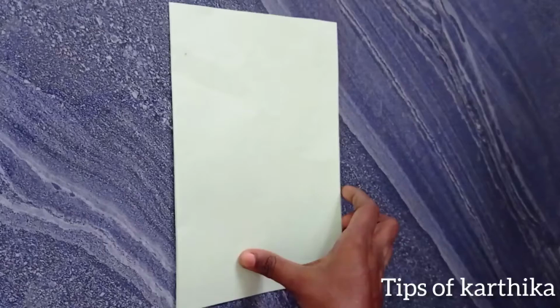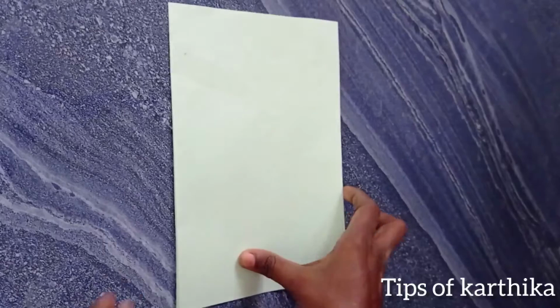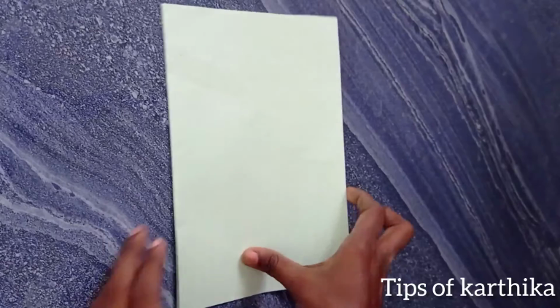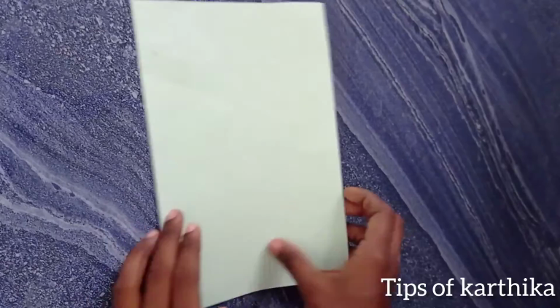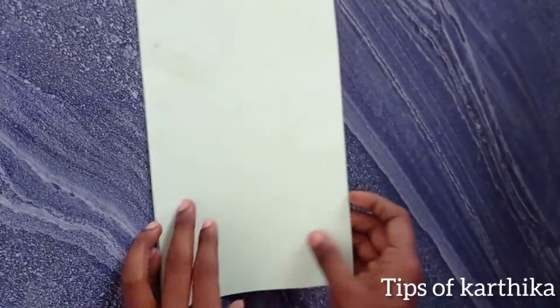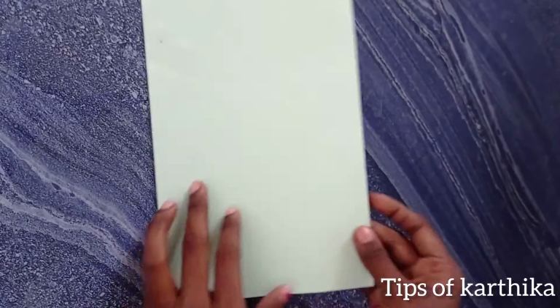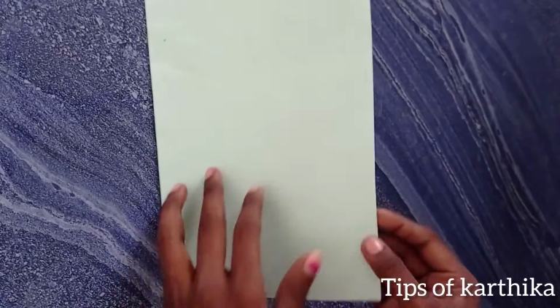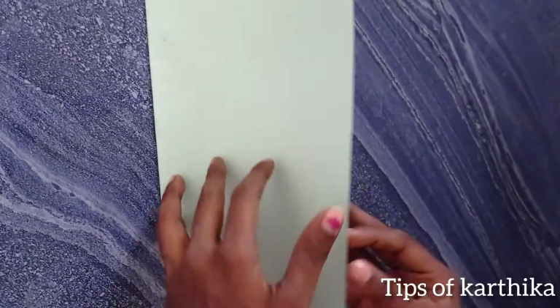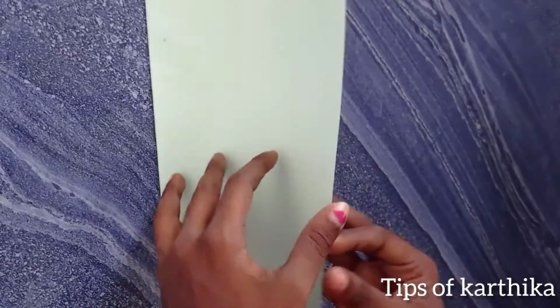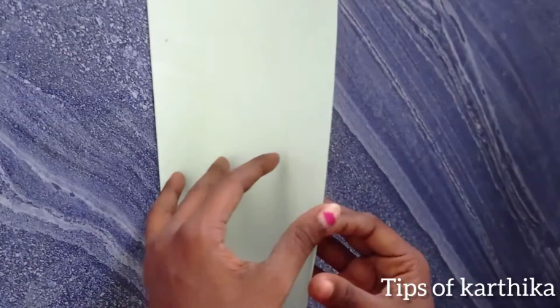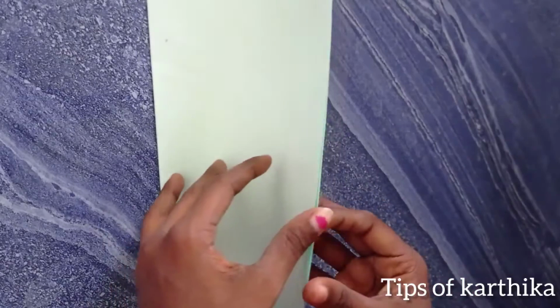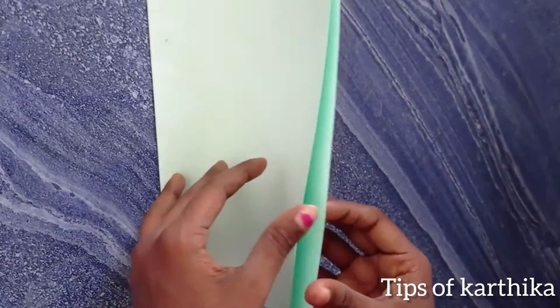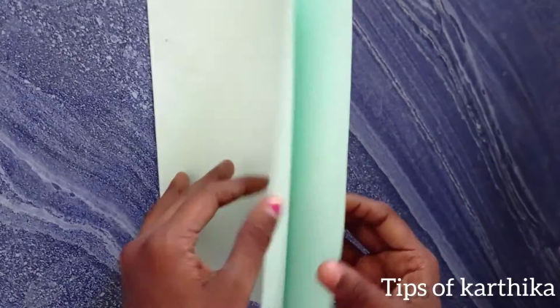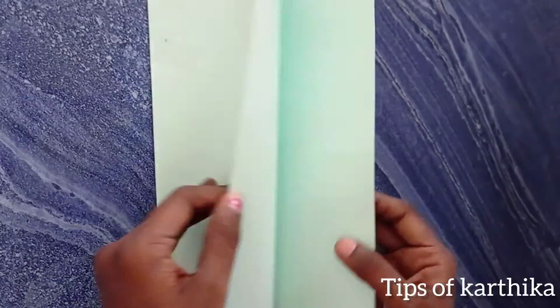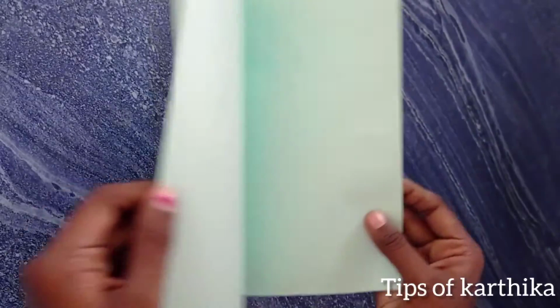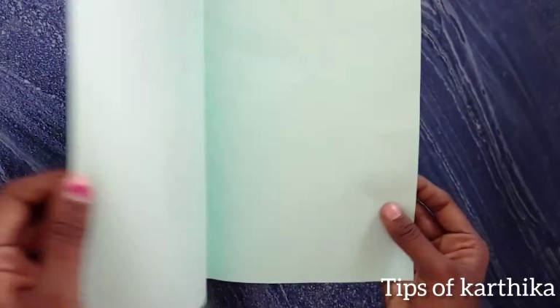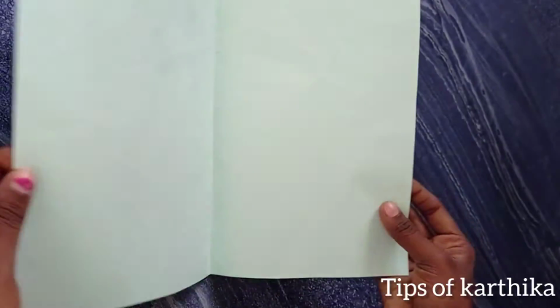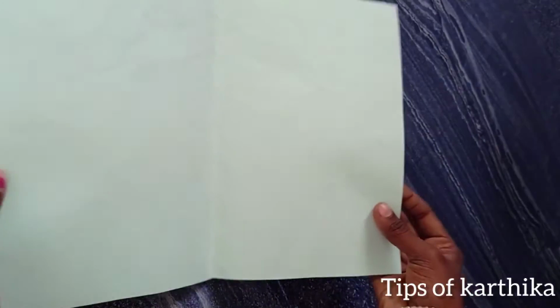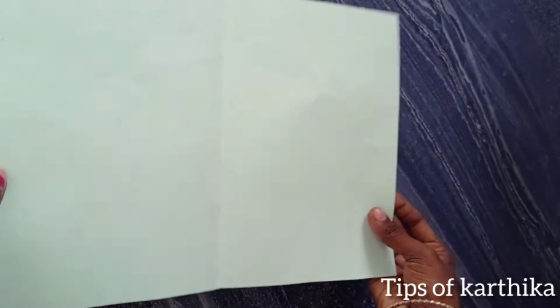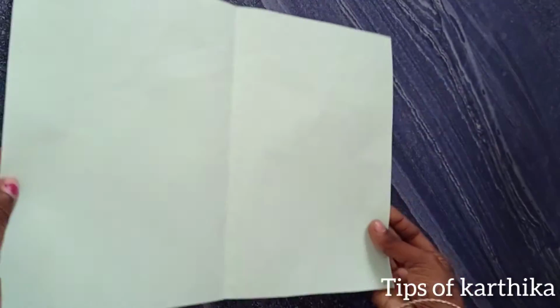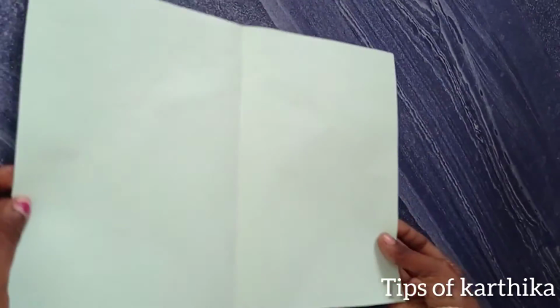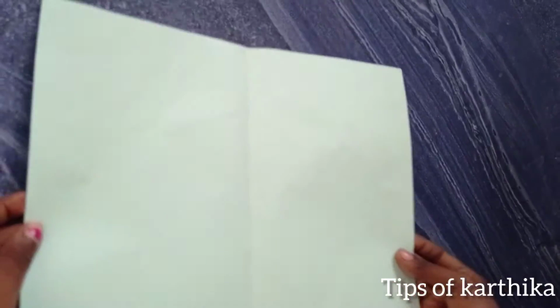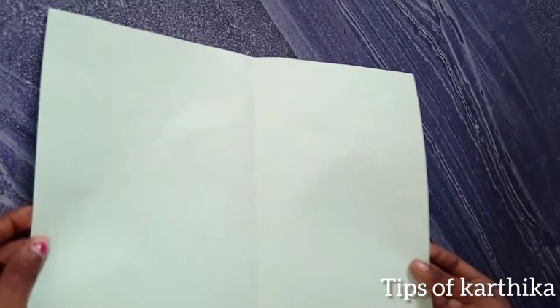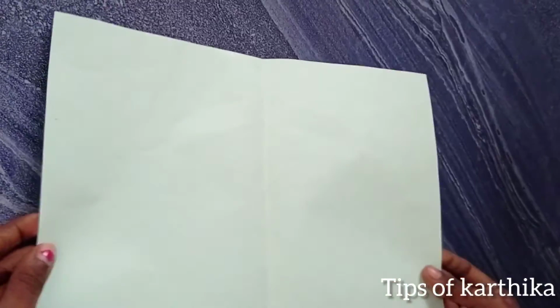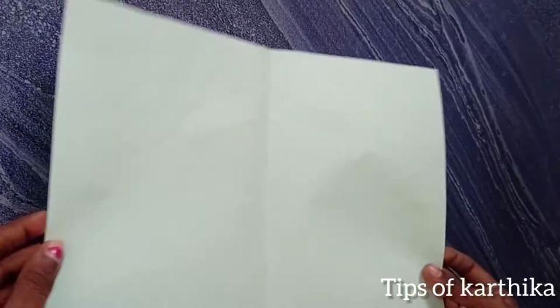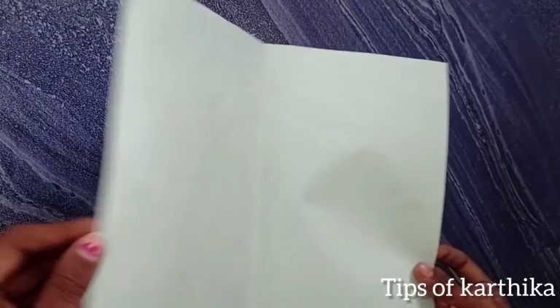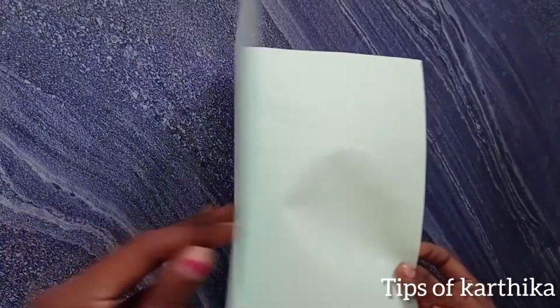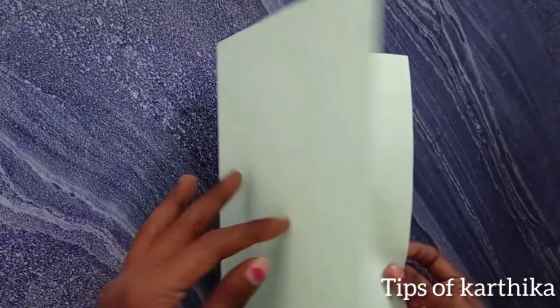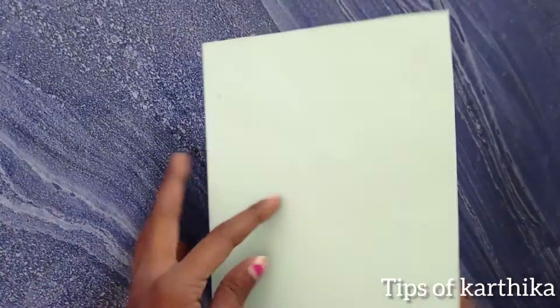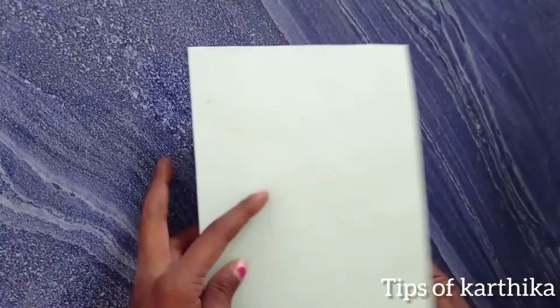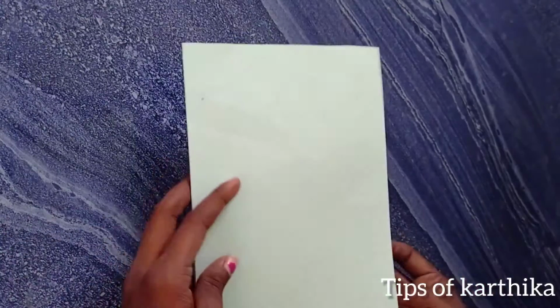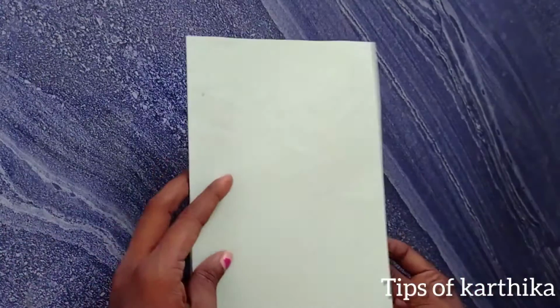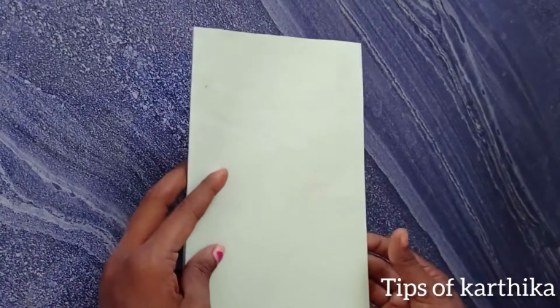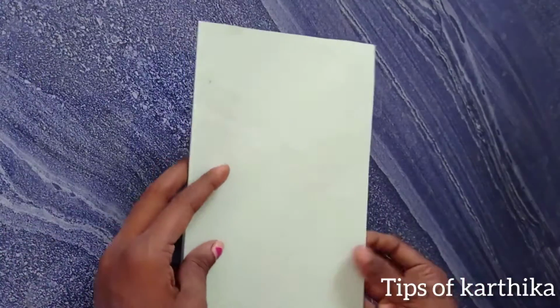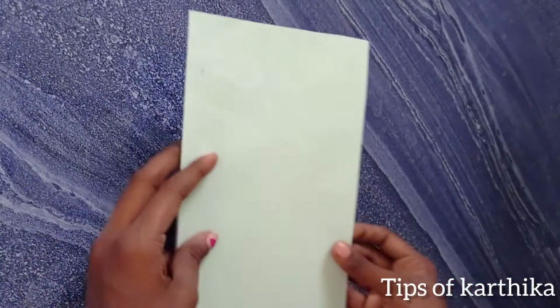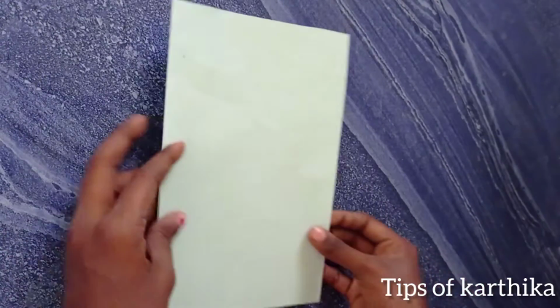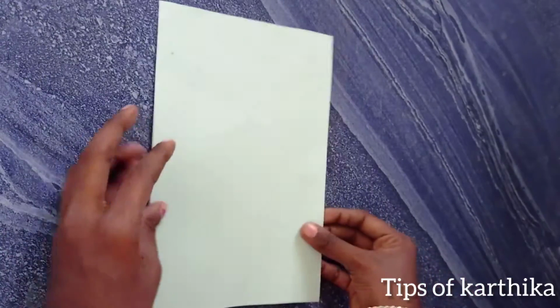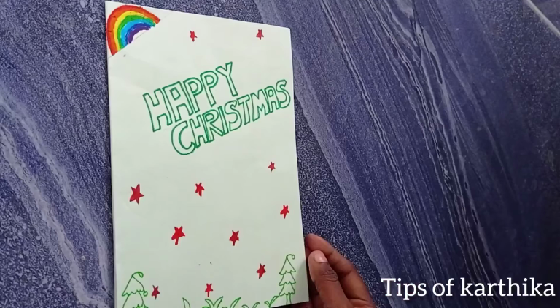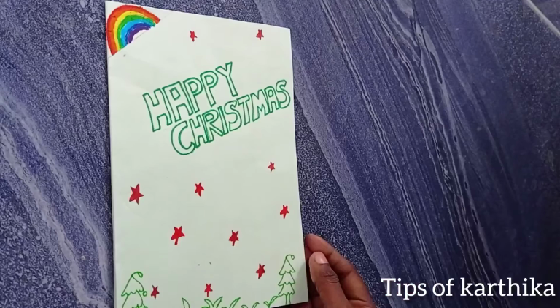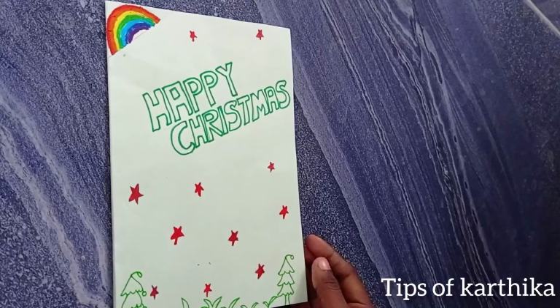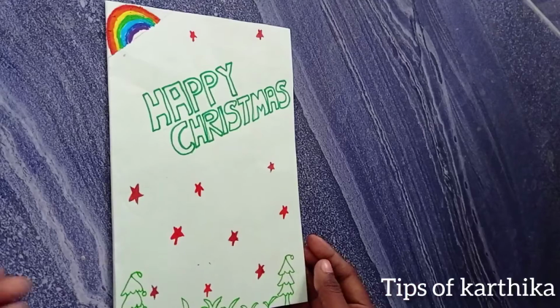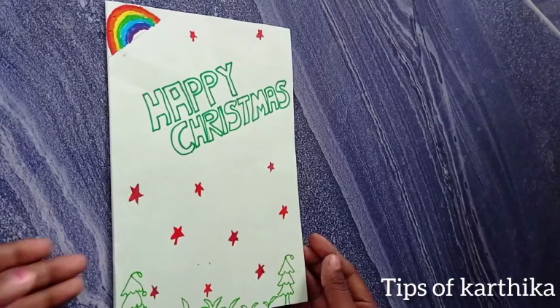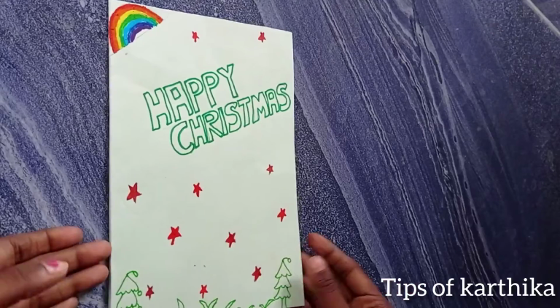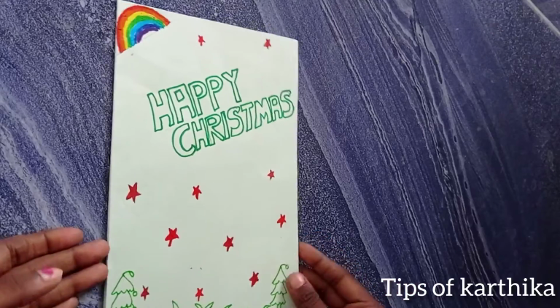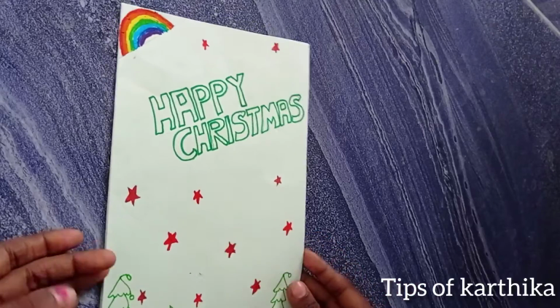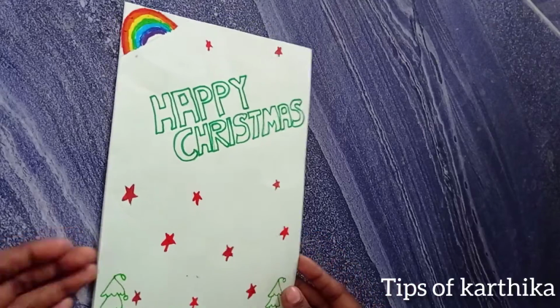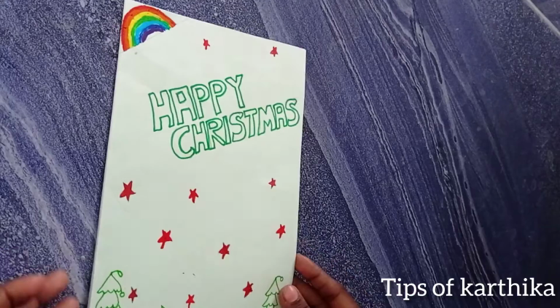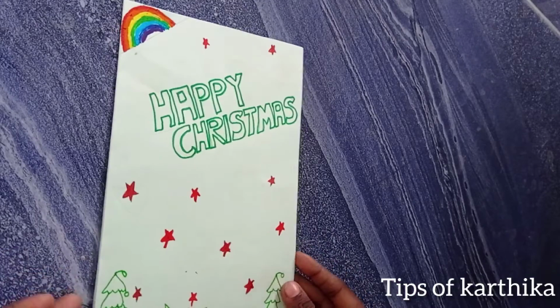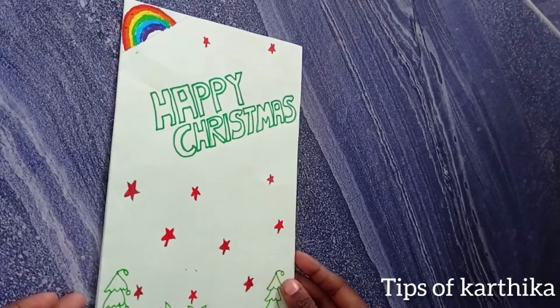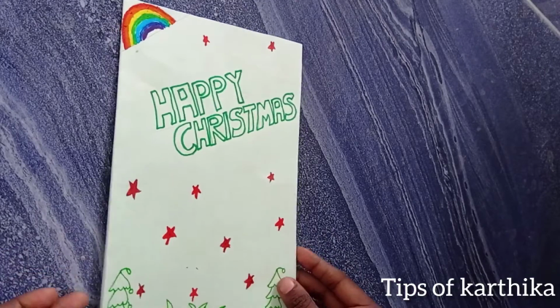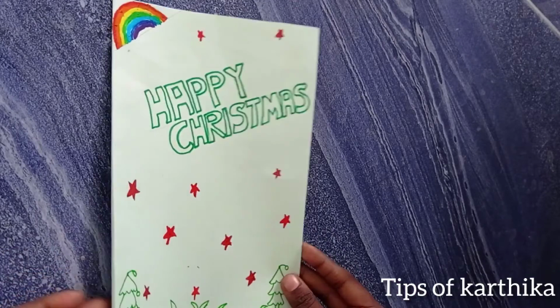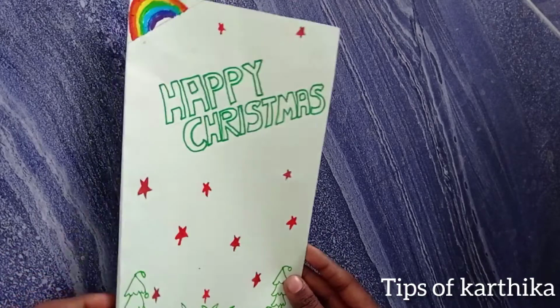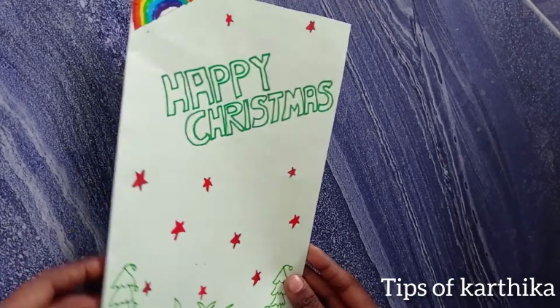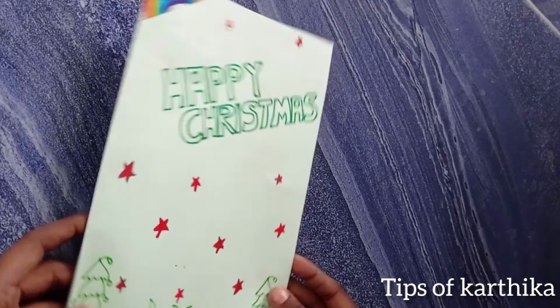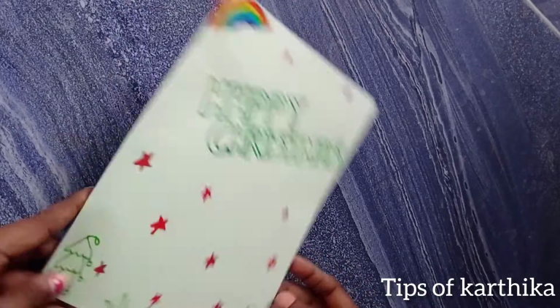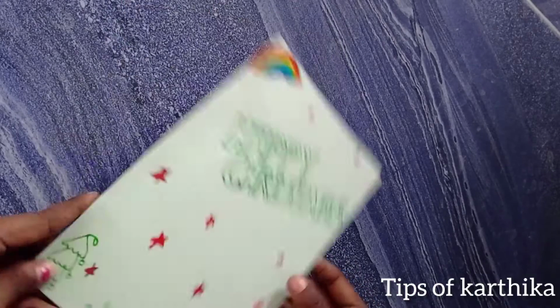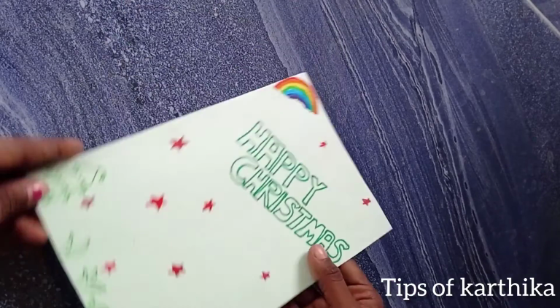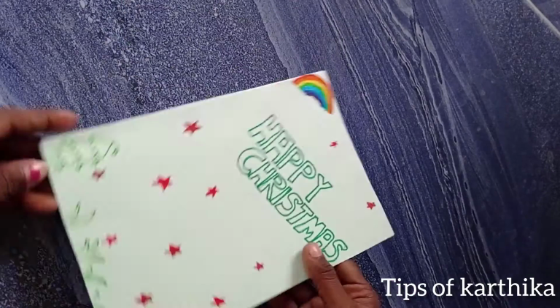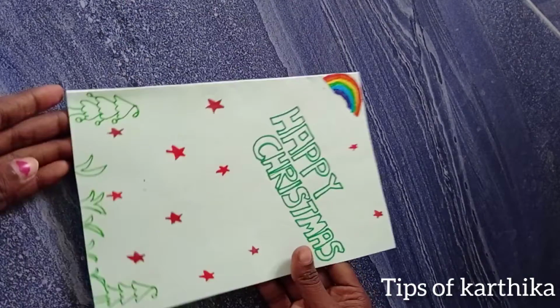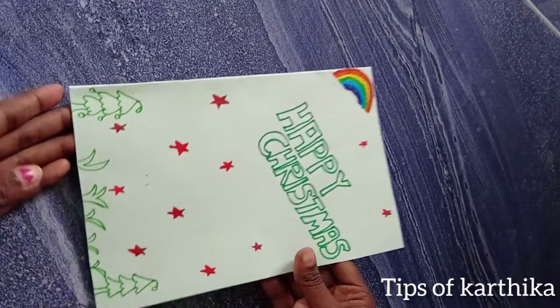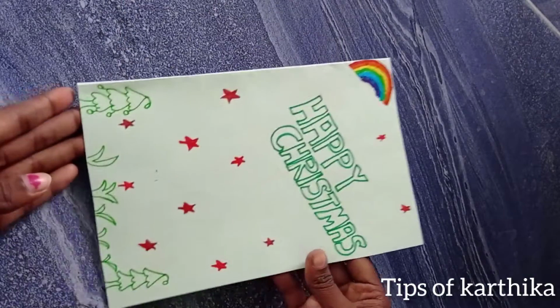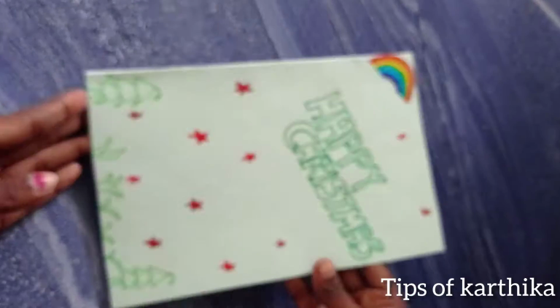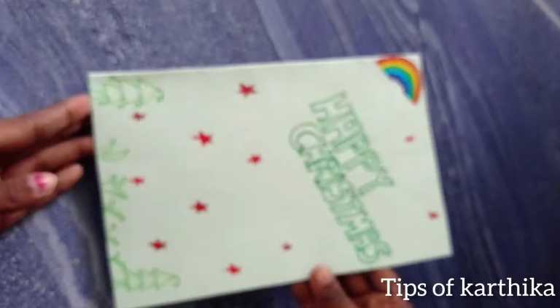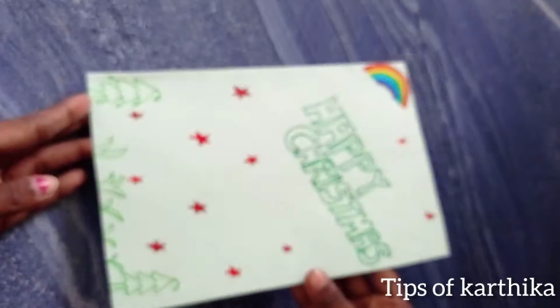Hello everyone. I am going to make an outstanding Christmas card. I have a green special sketch — I brought you a happy Christmas.